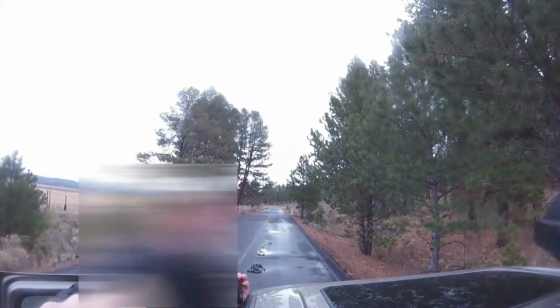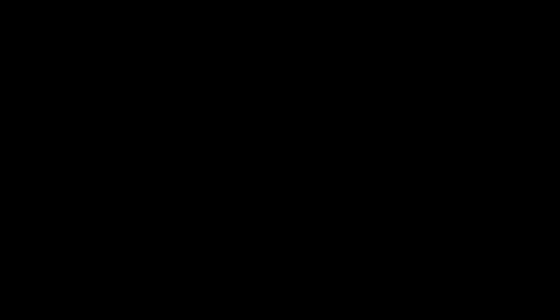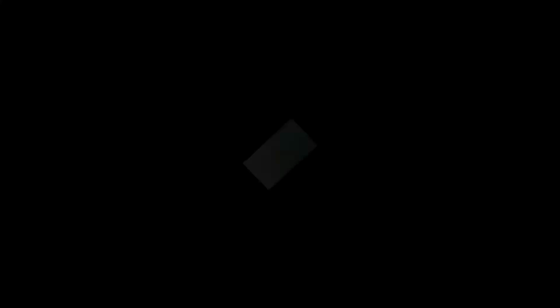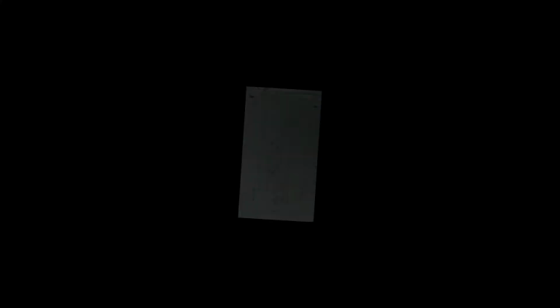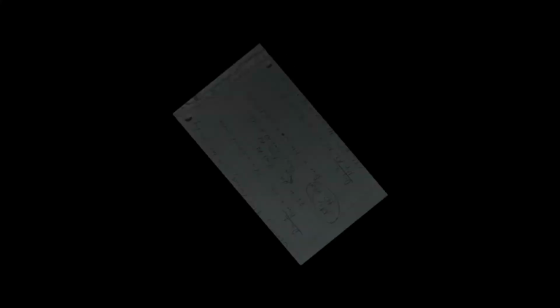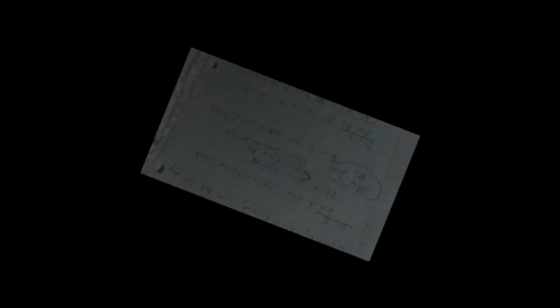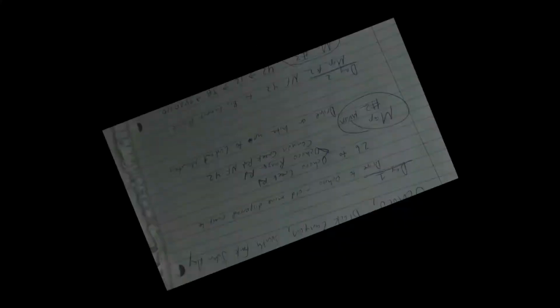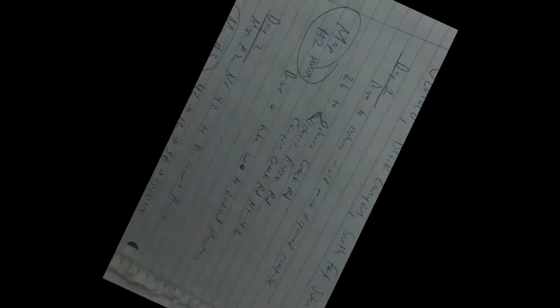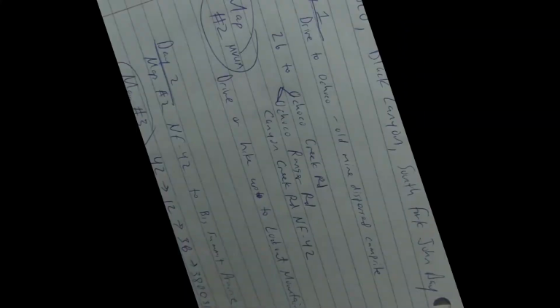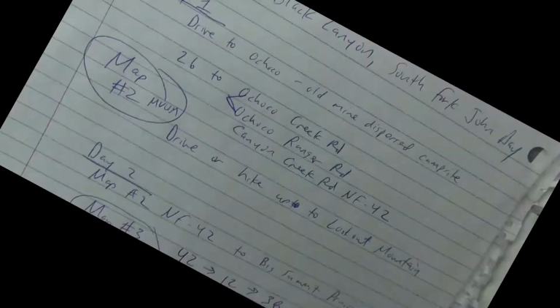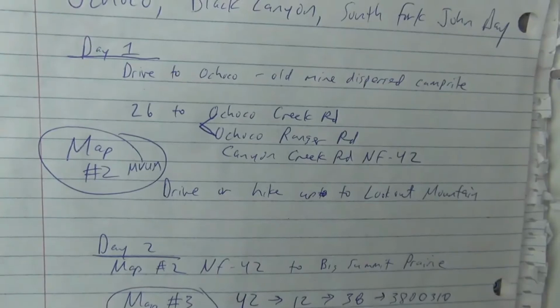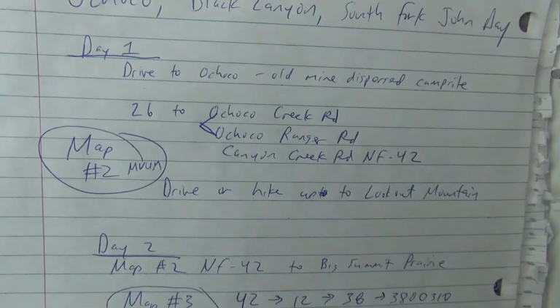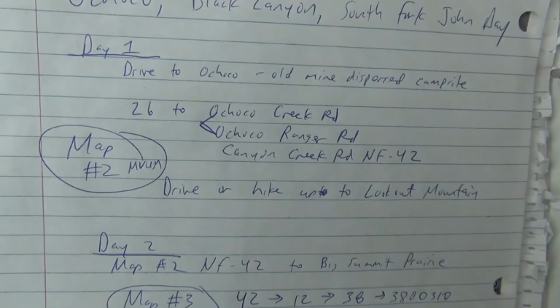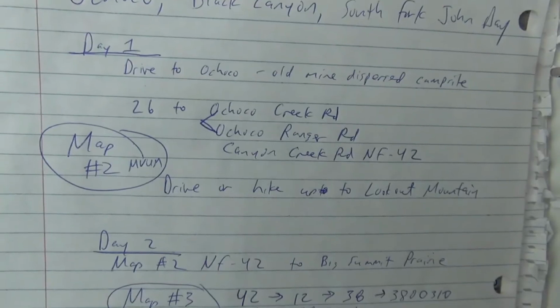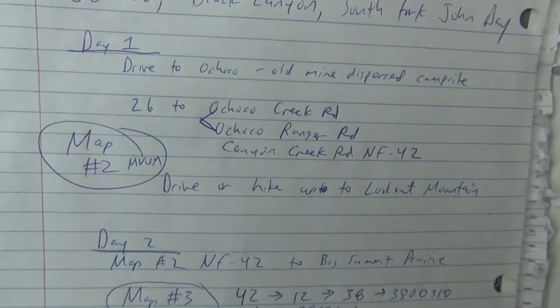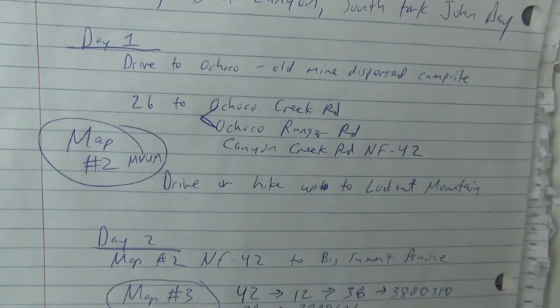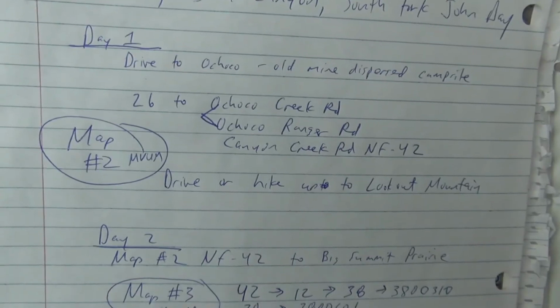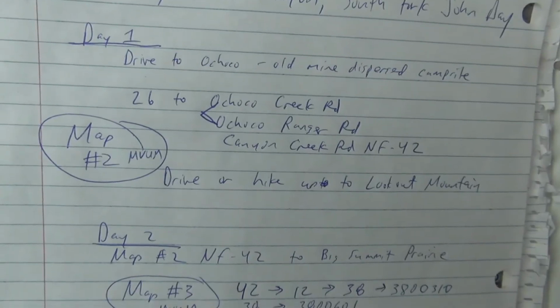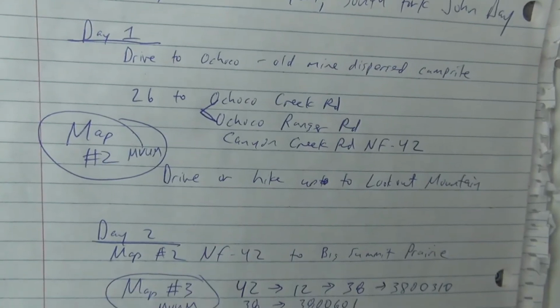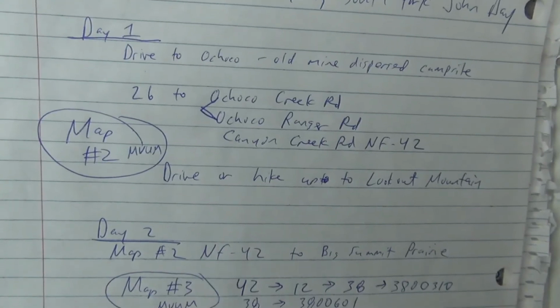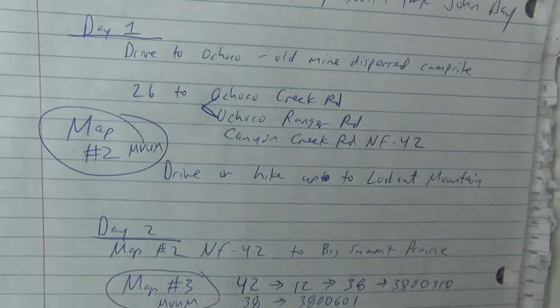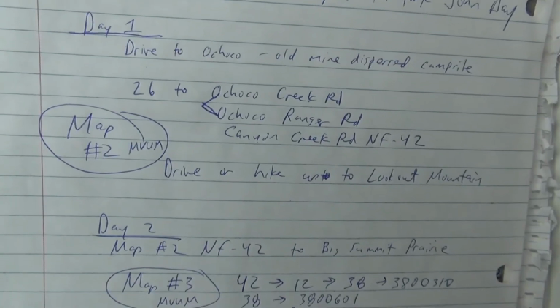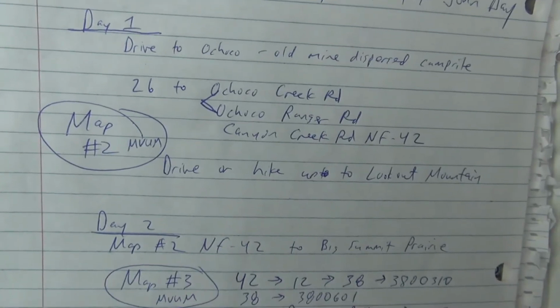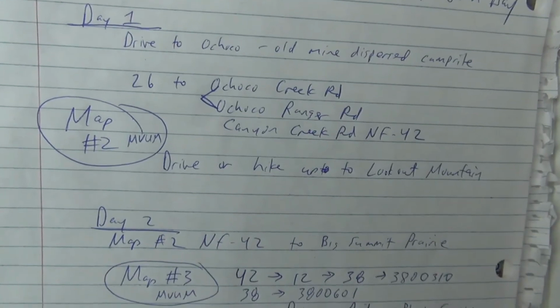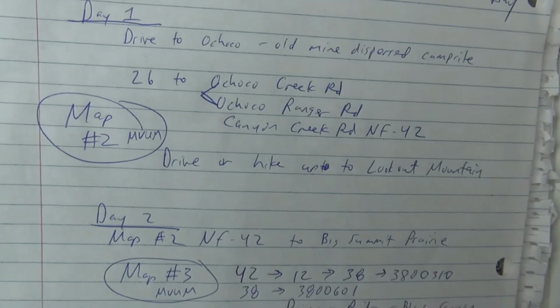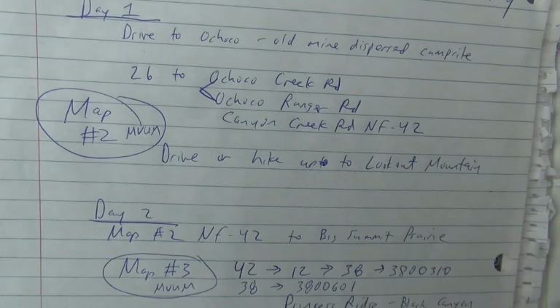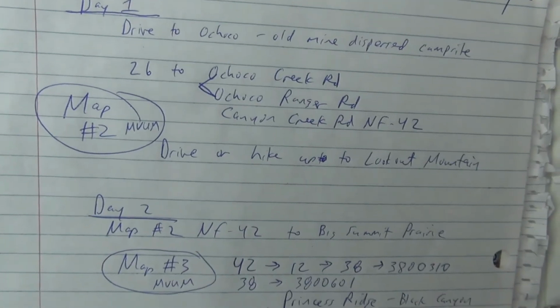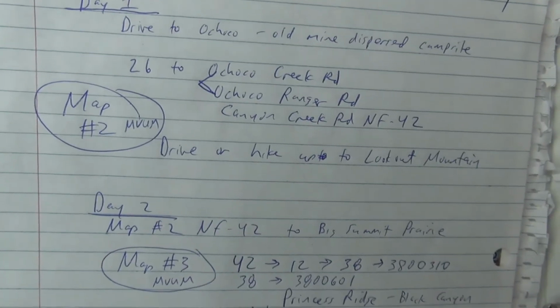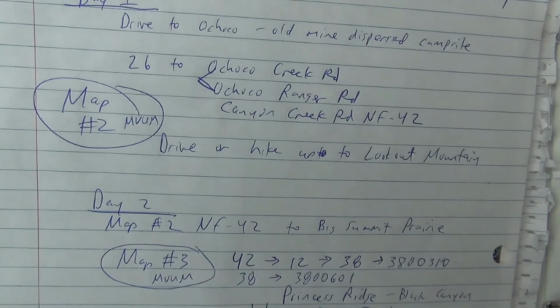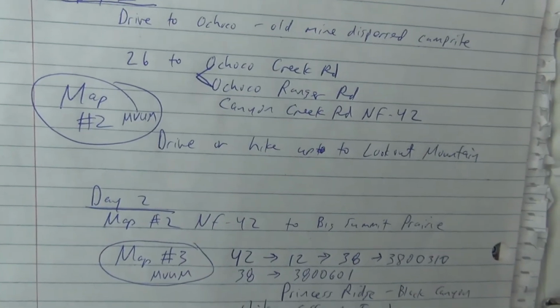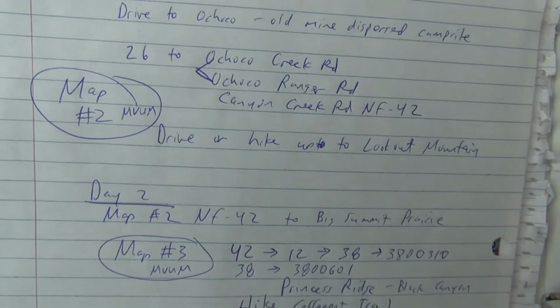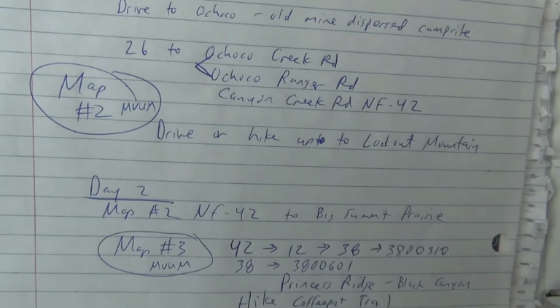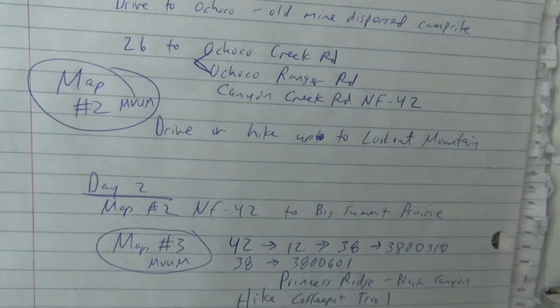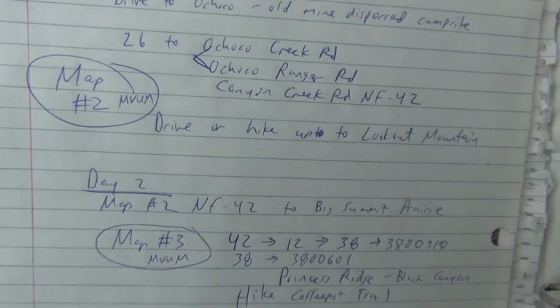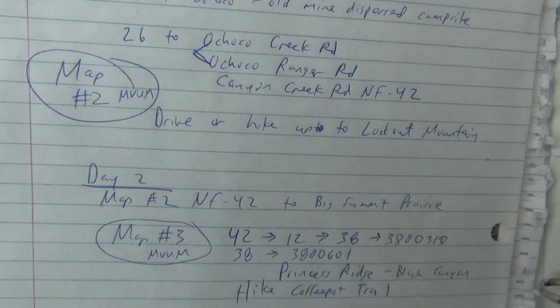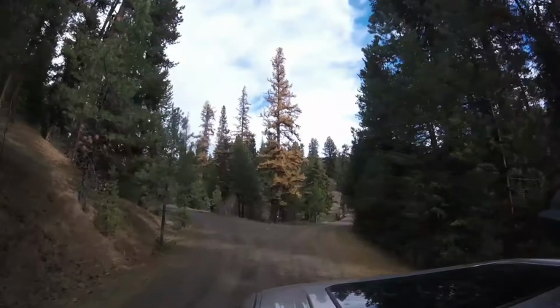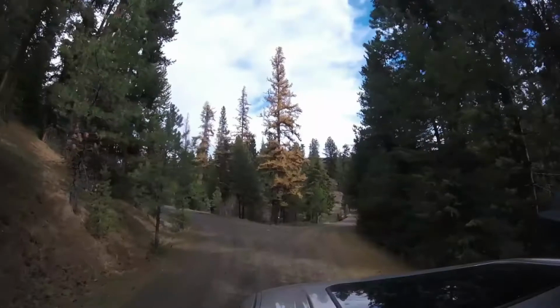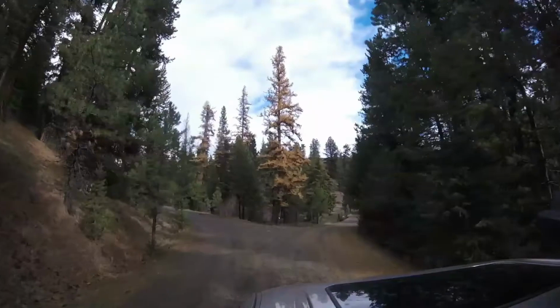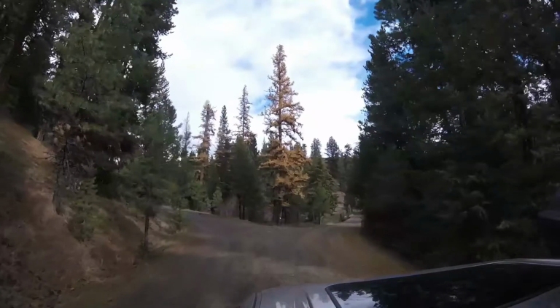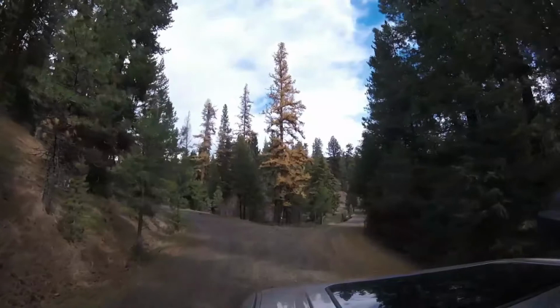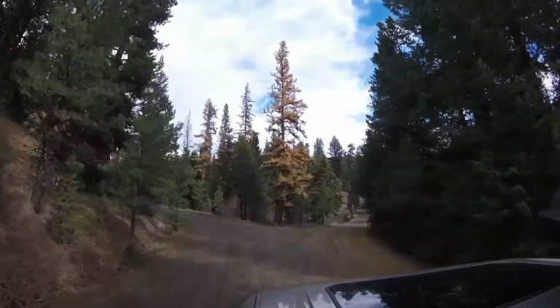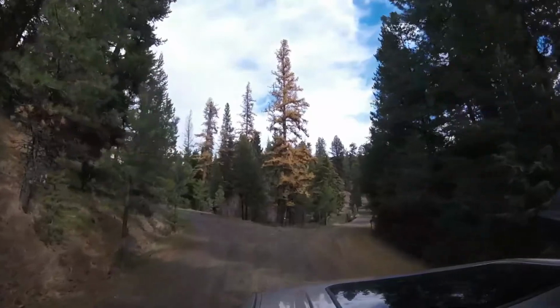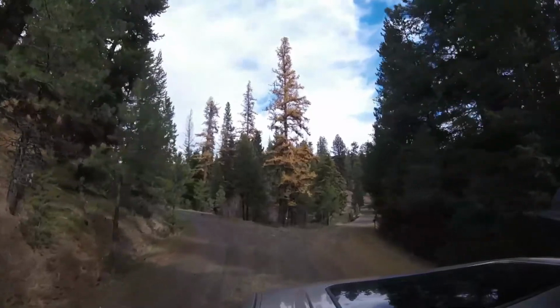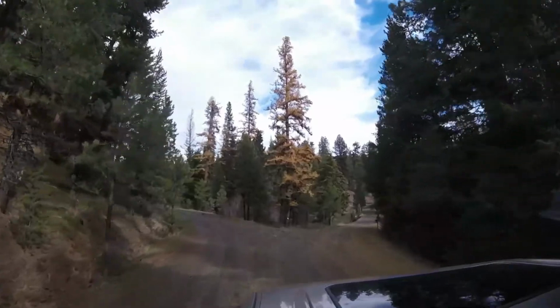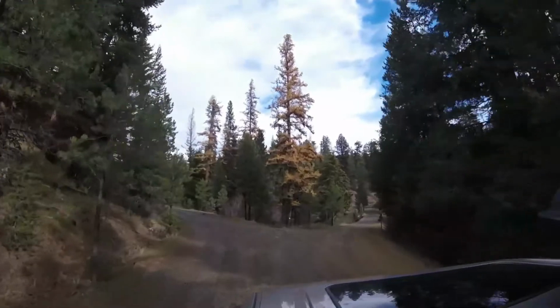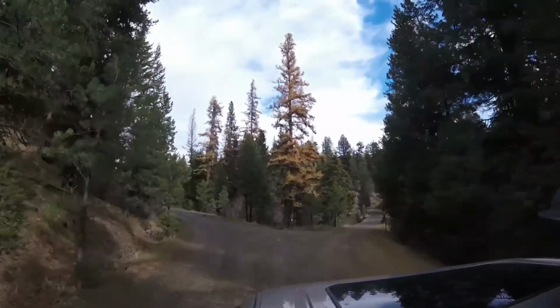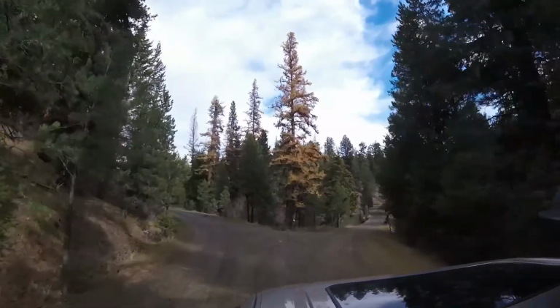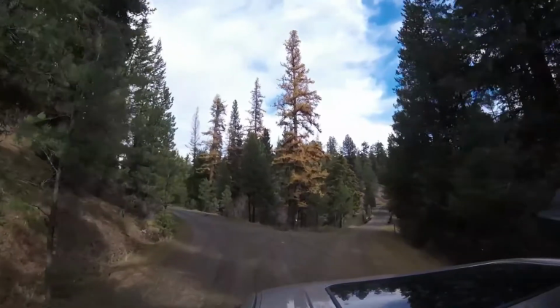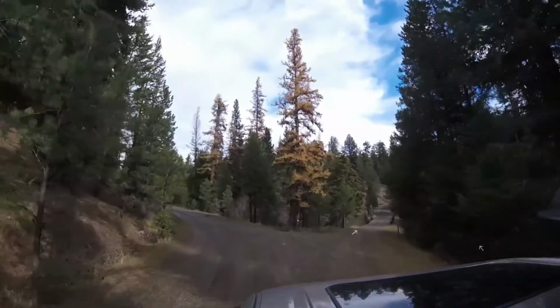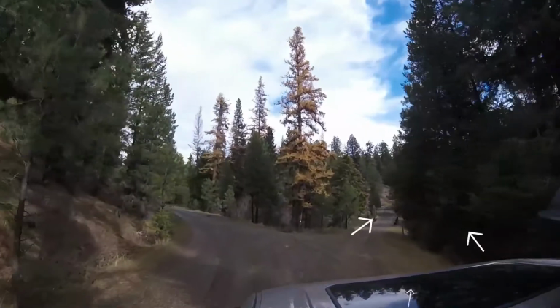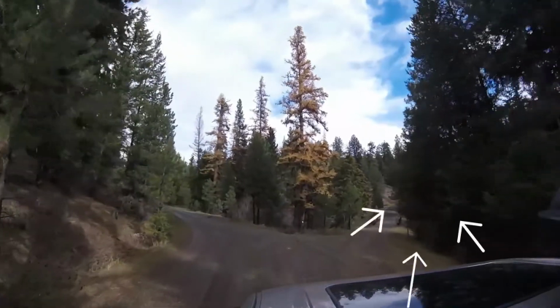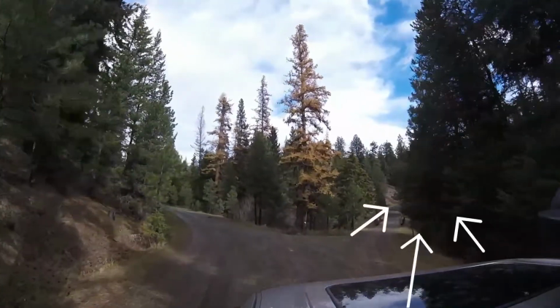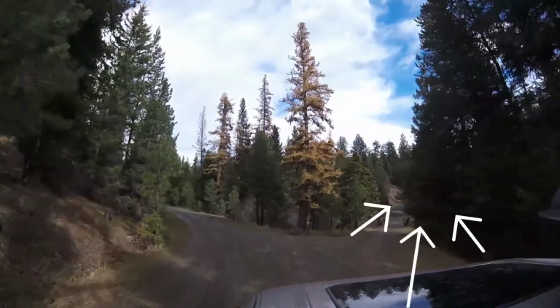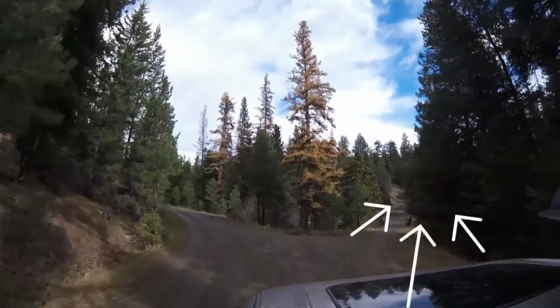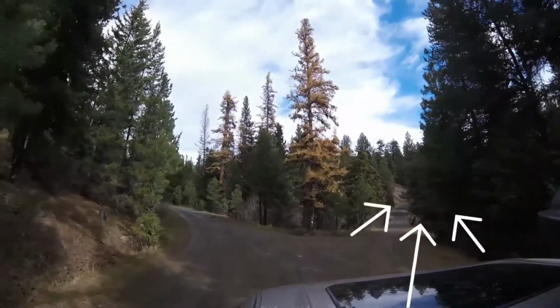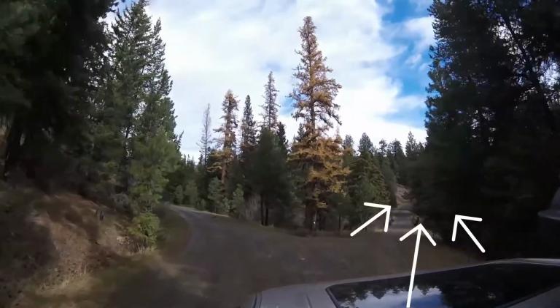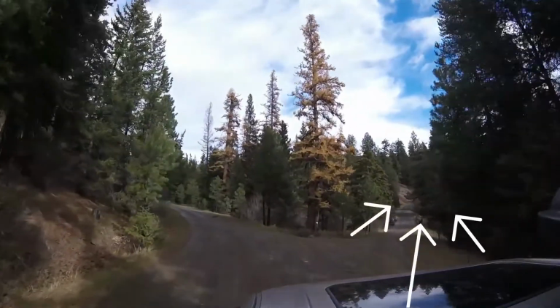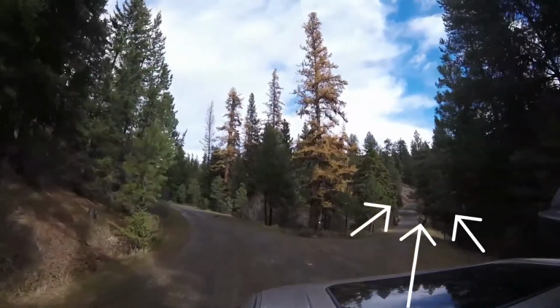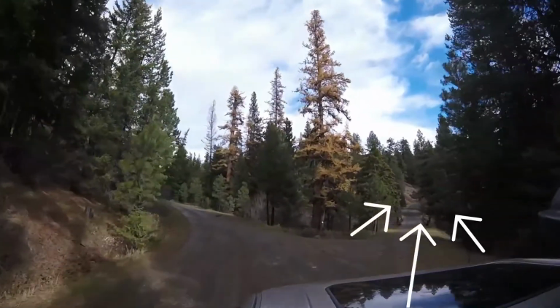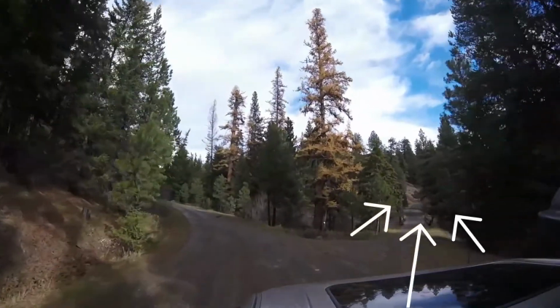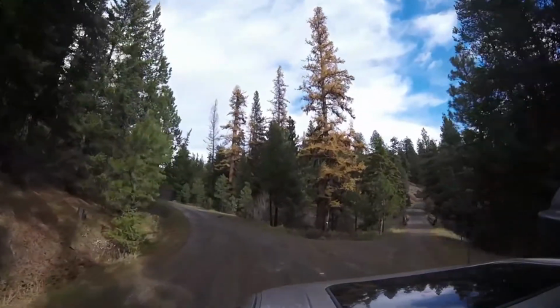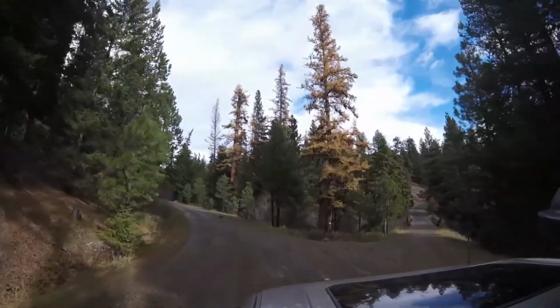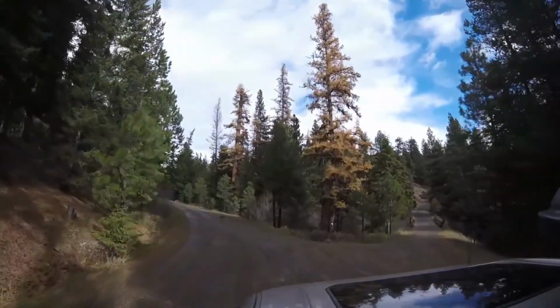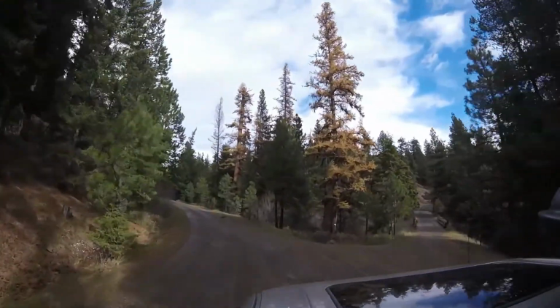If you take the time to write down directions, follow them. Supposed to go right here, but I went straight.